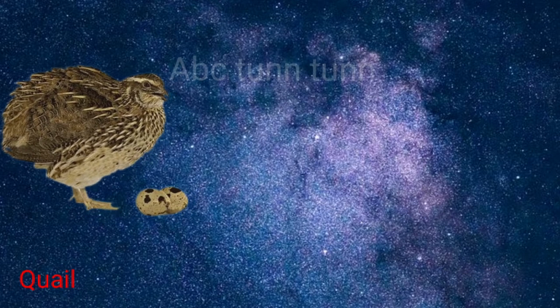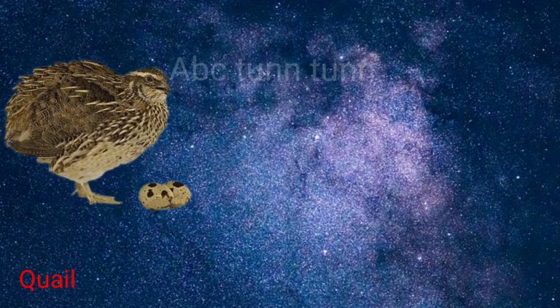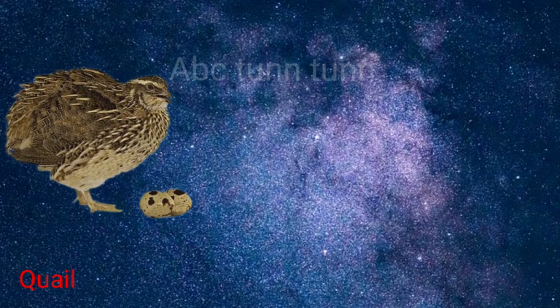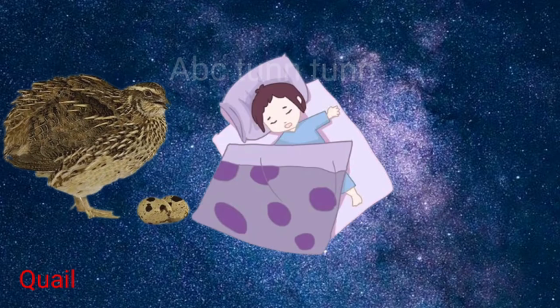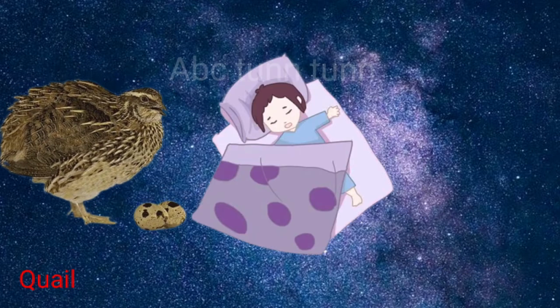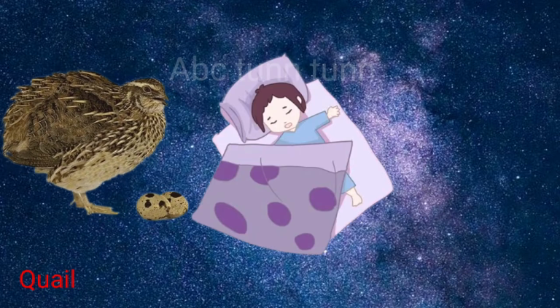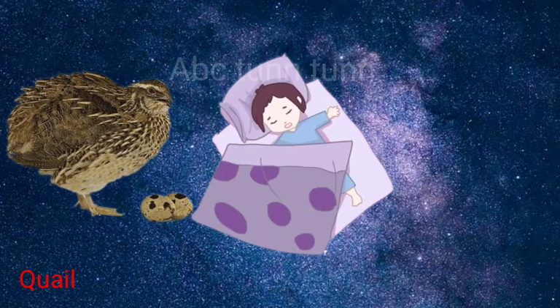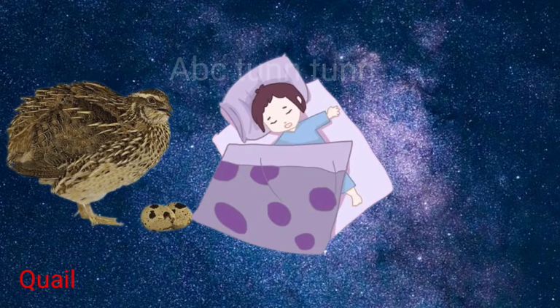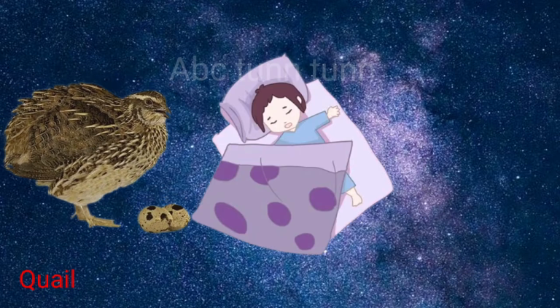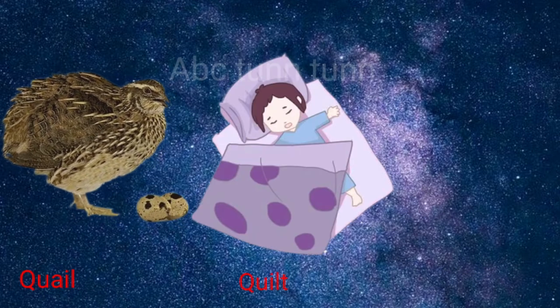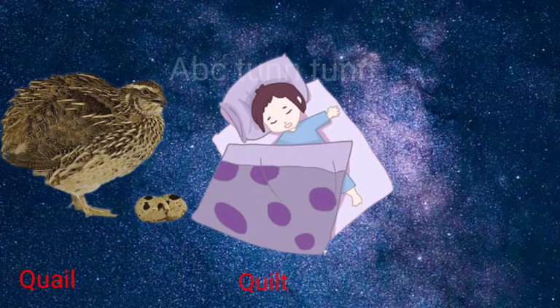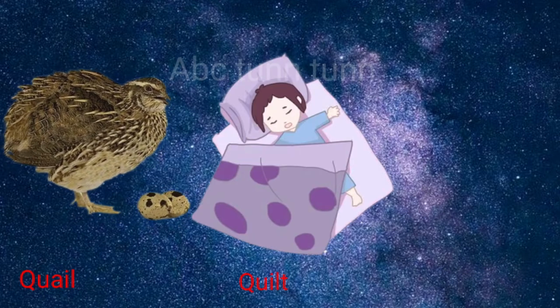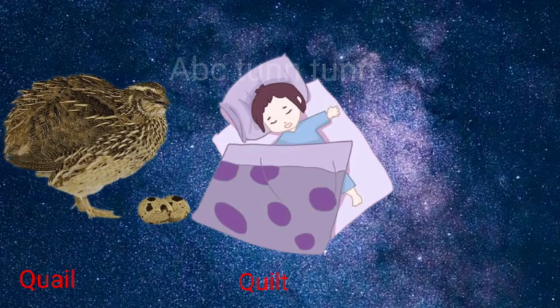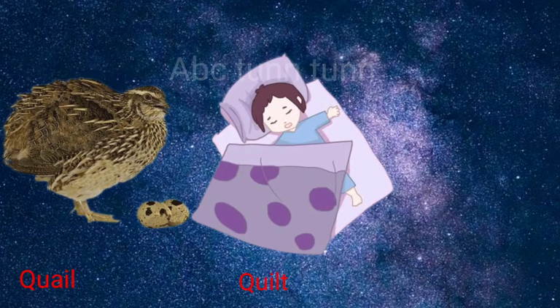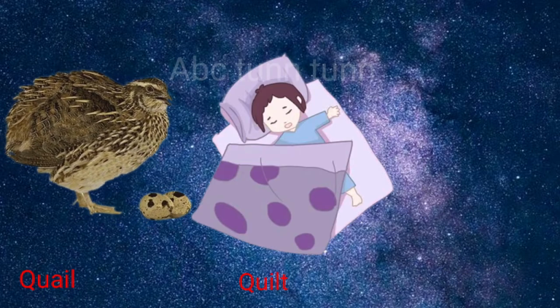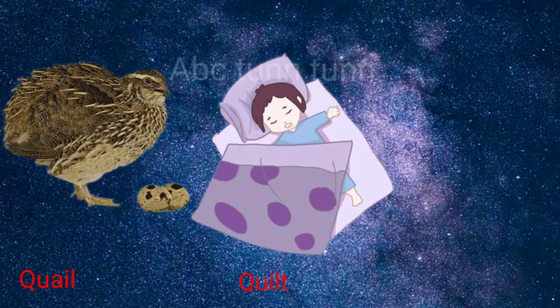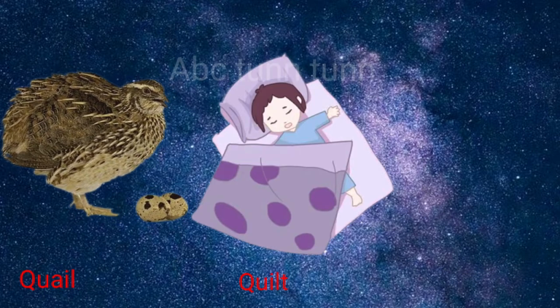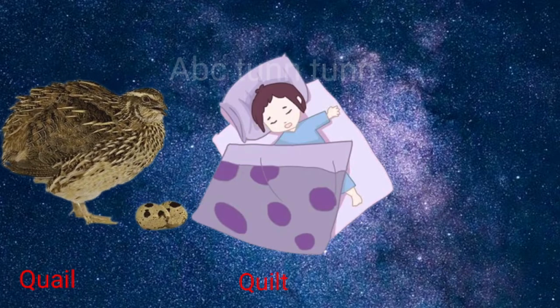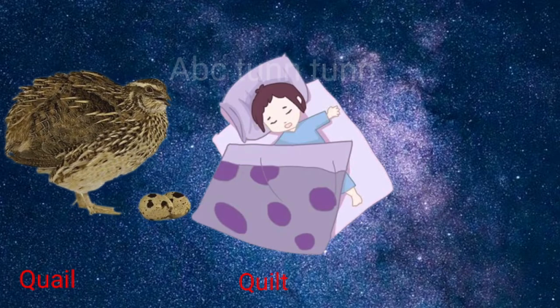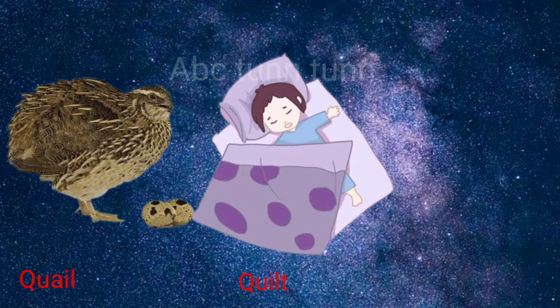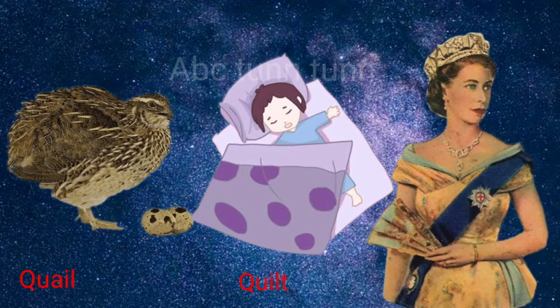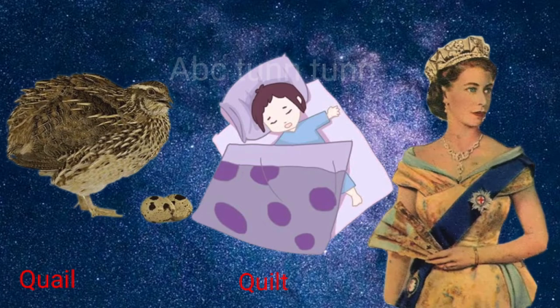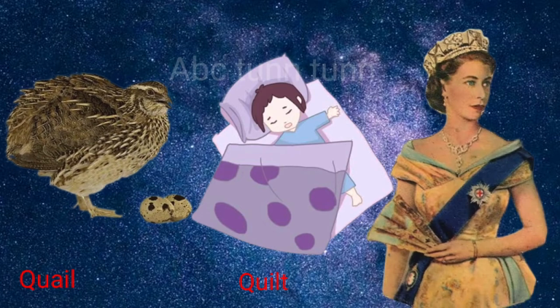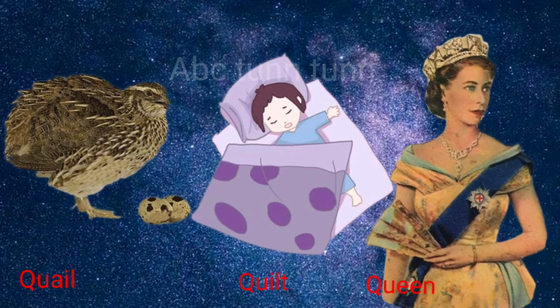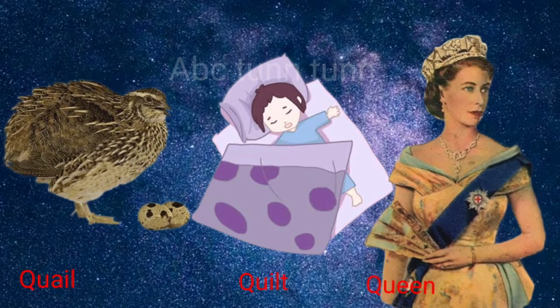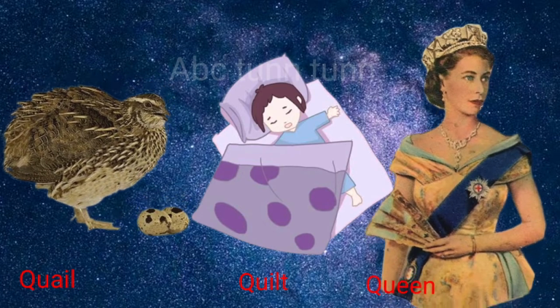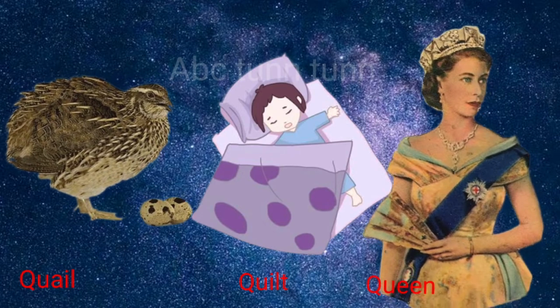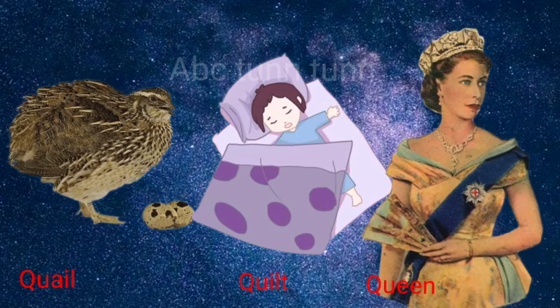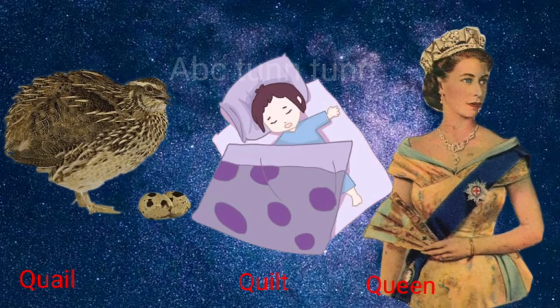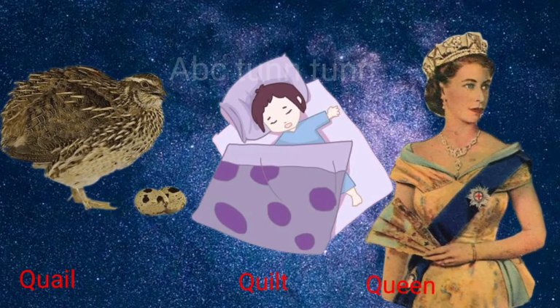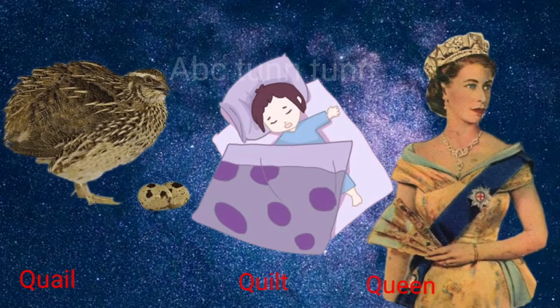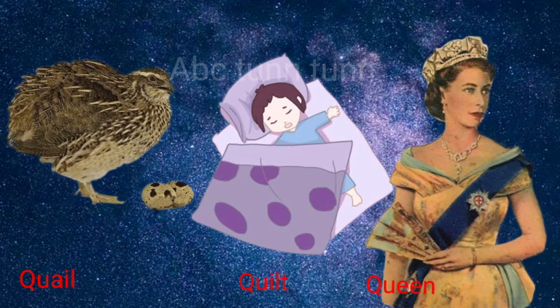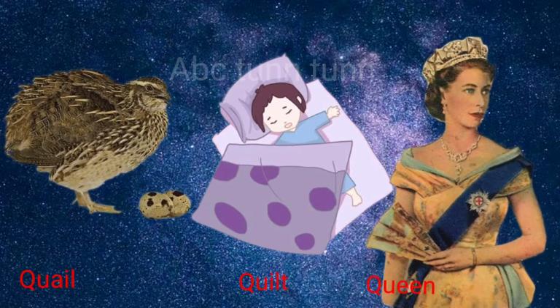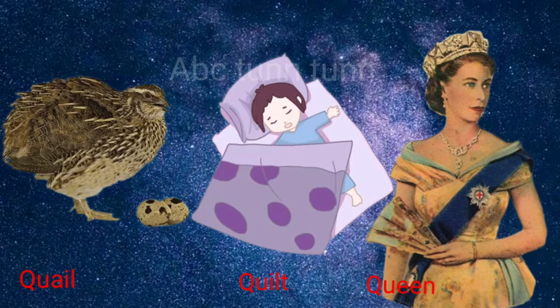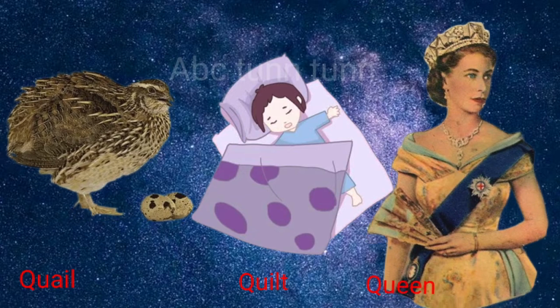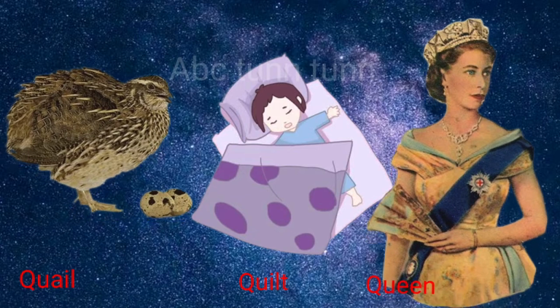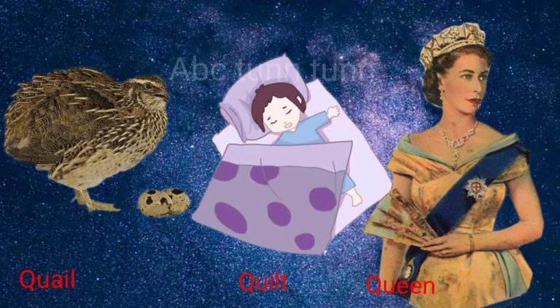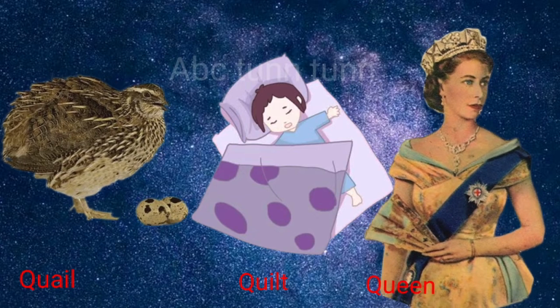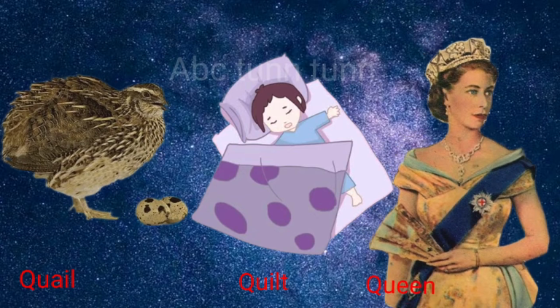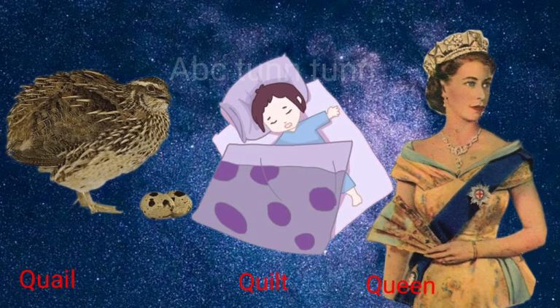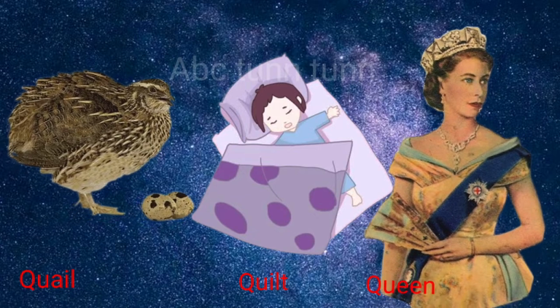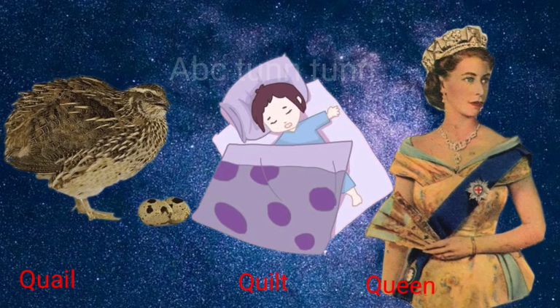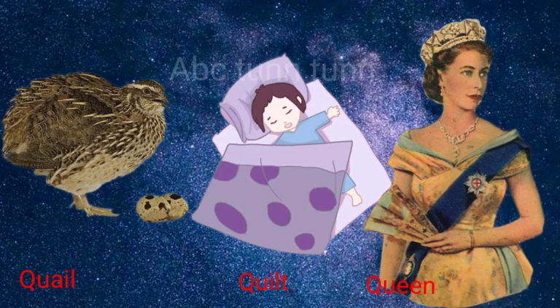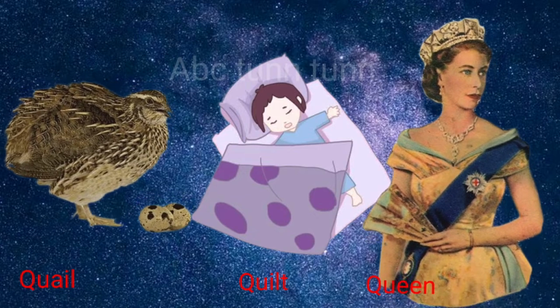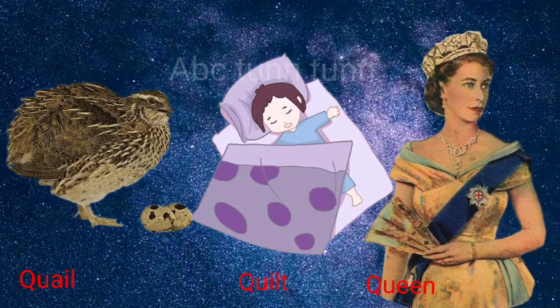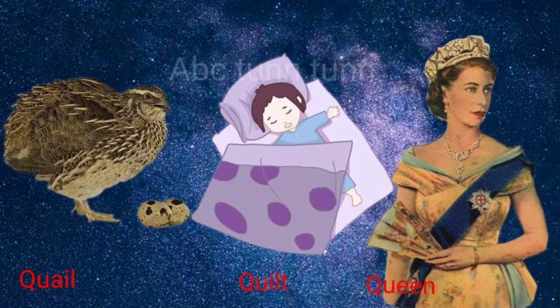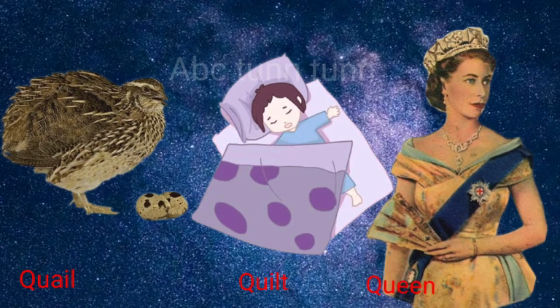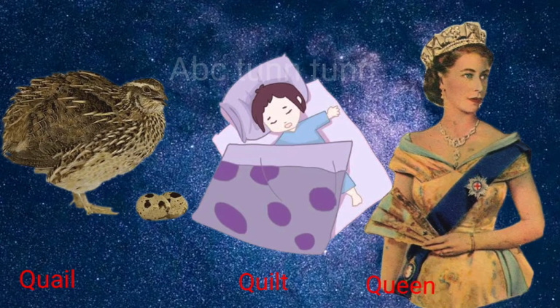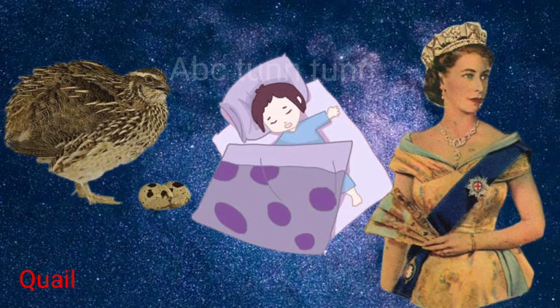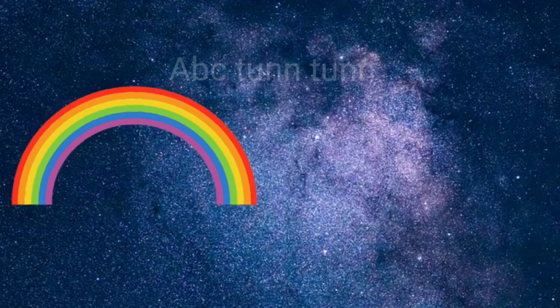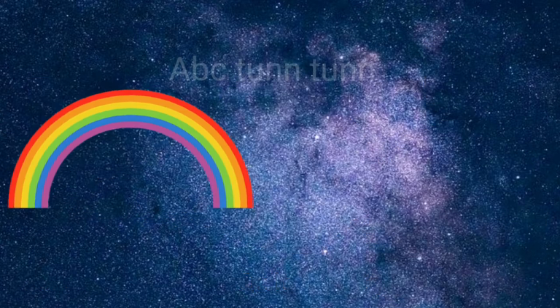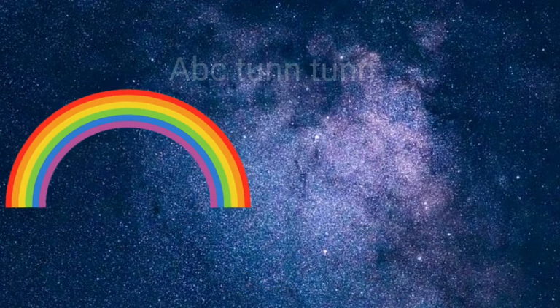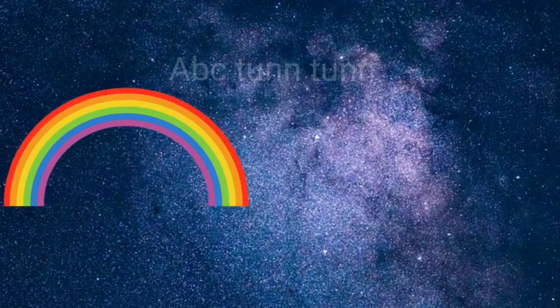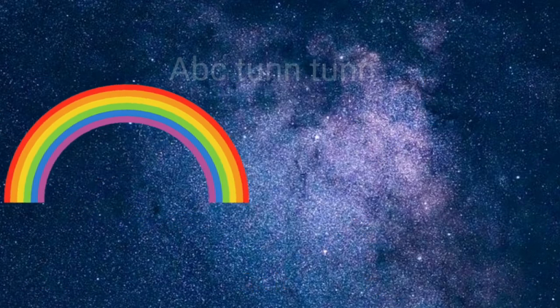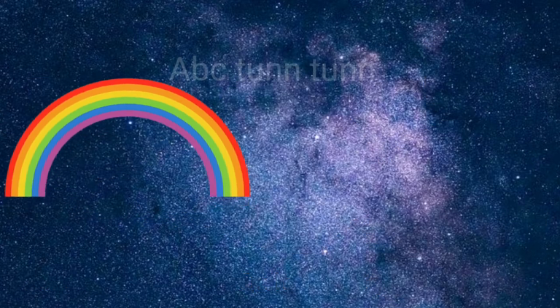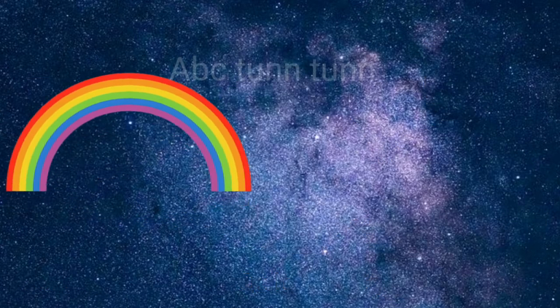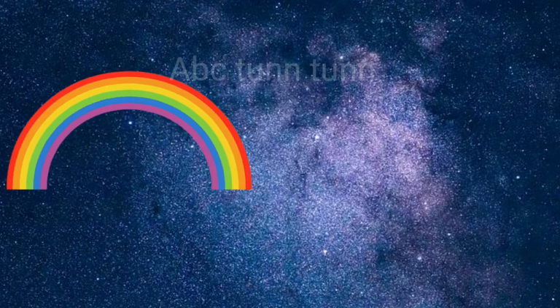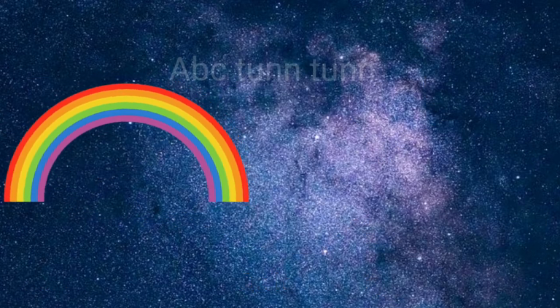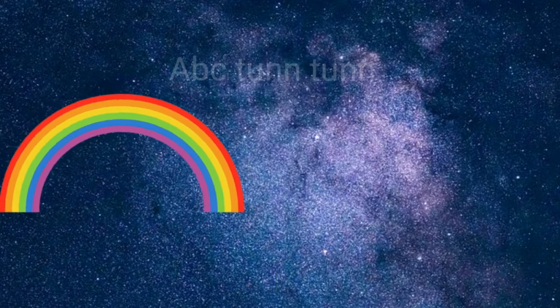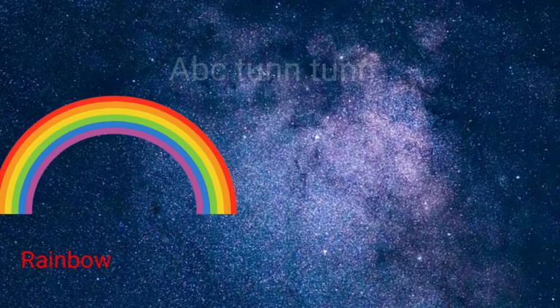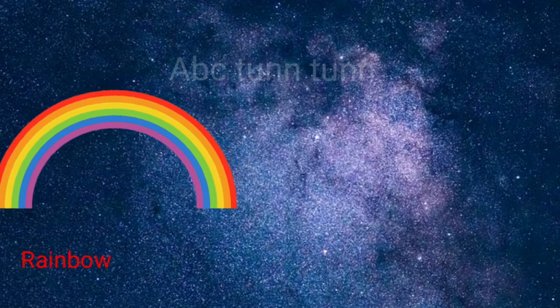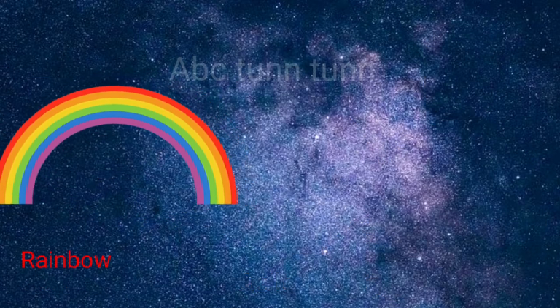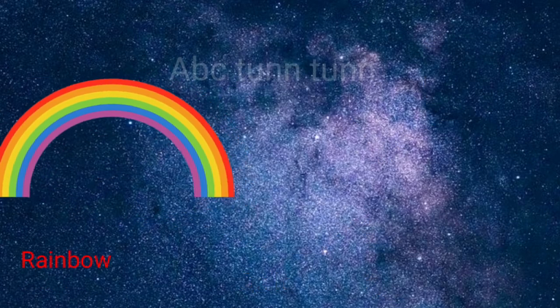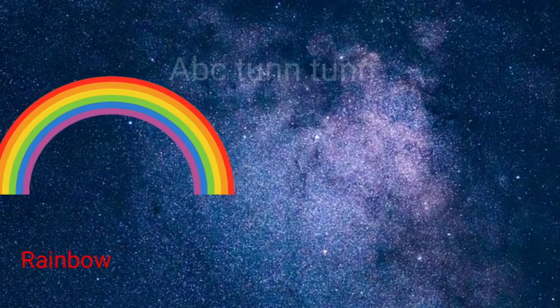Q is for quail. Q is for quilt. Q is for queen. Quah, quah, quah.